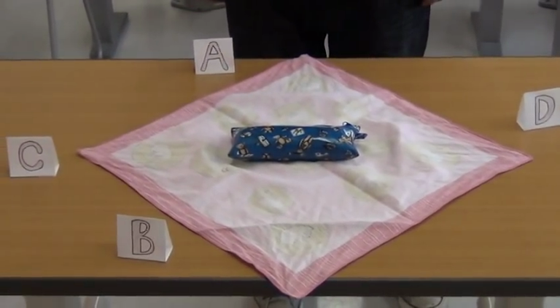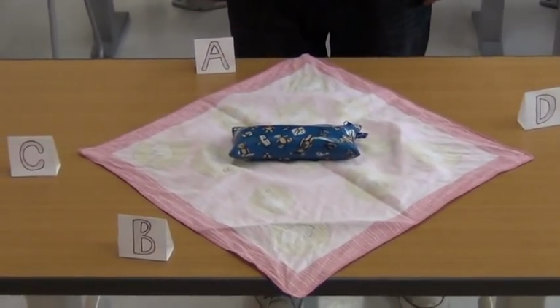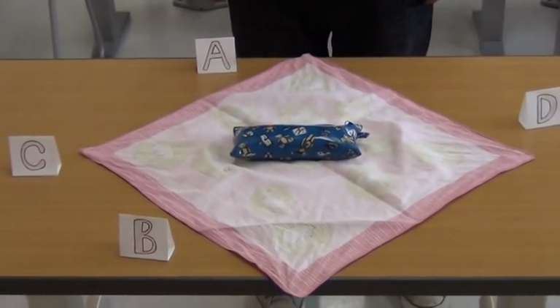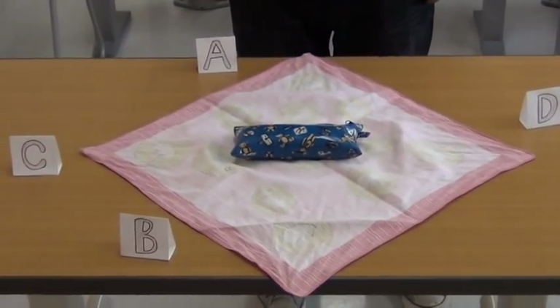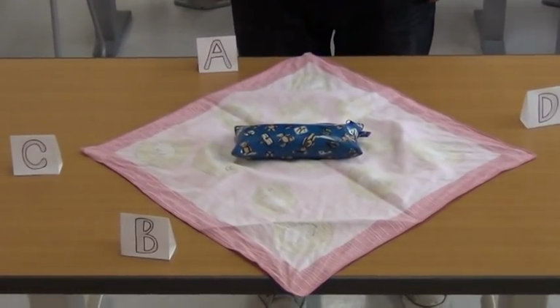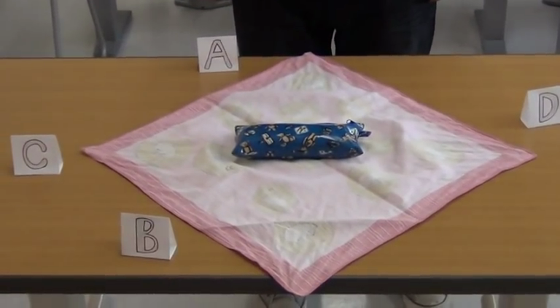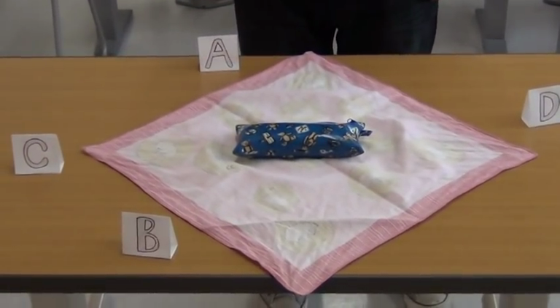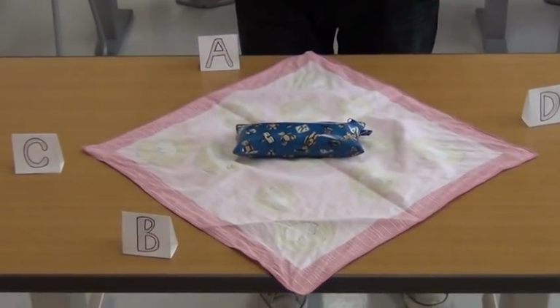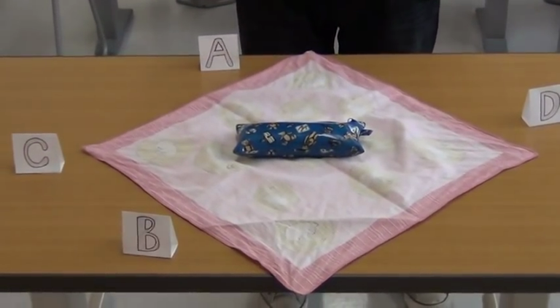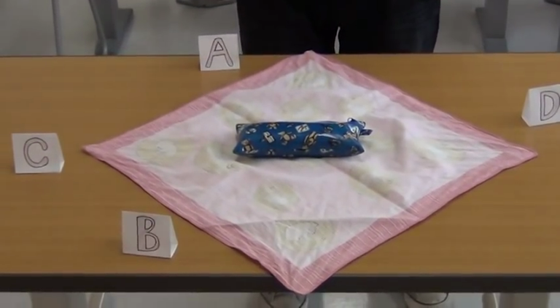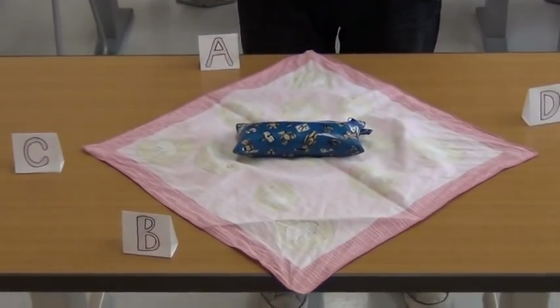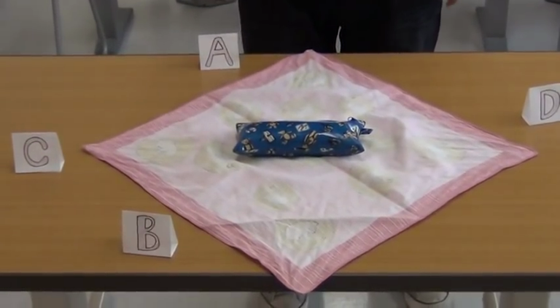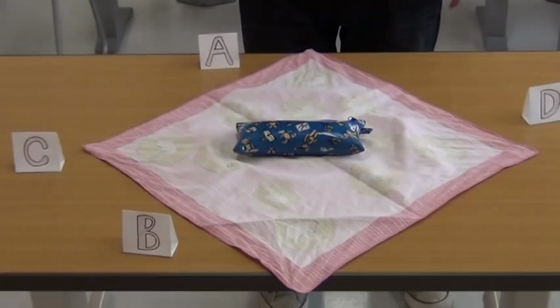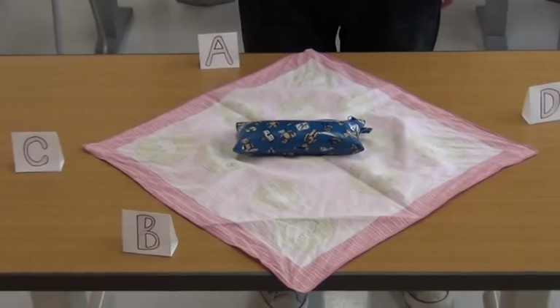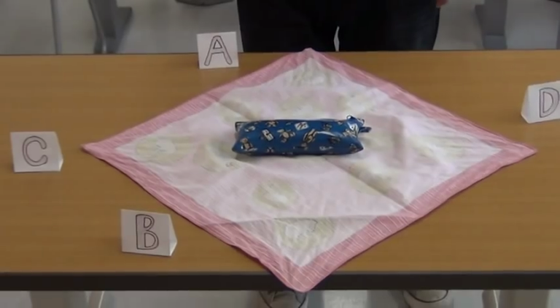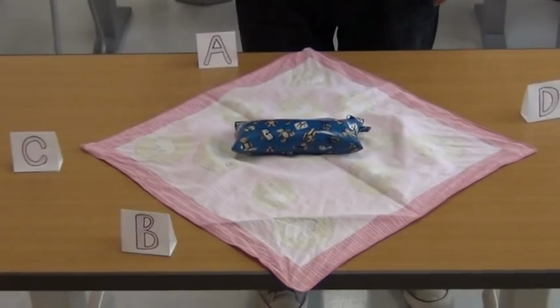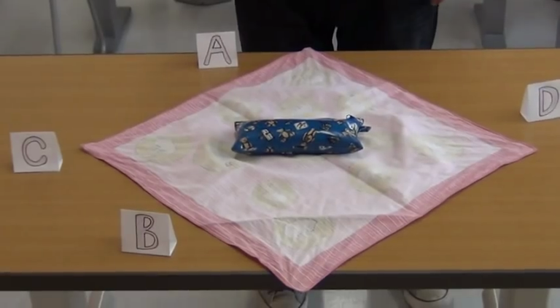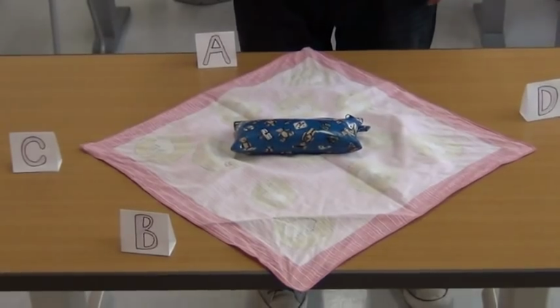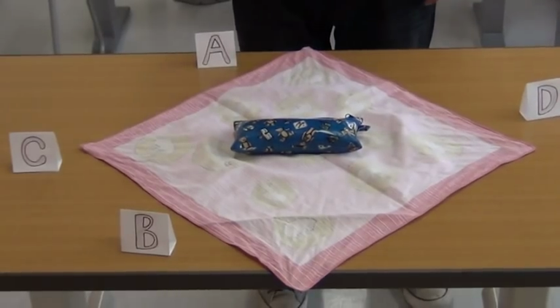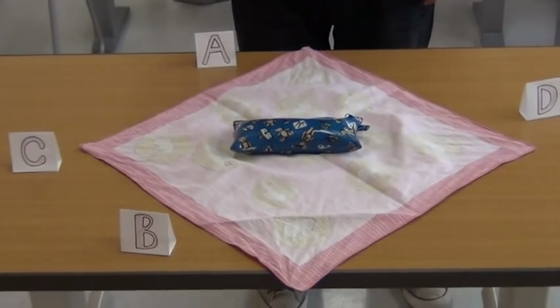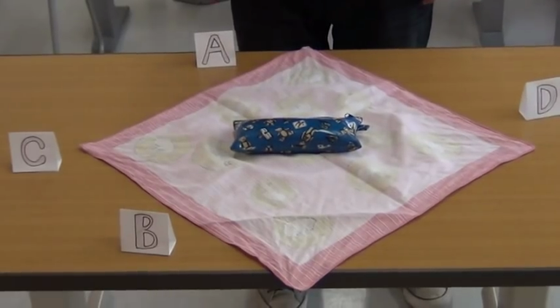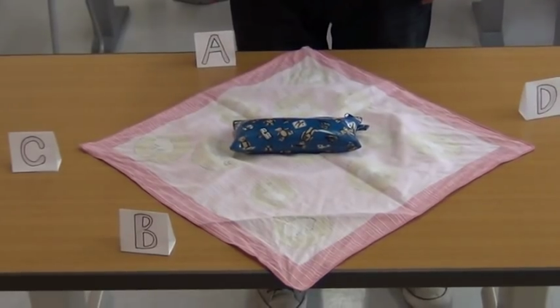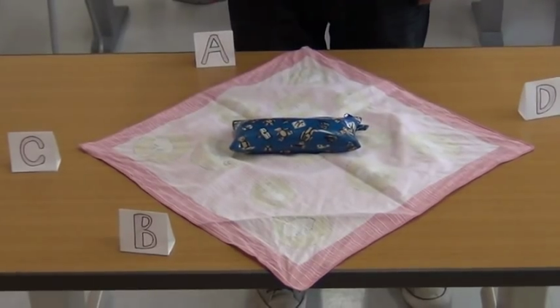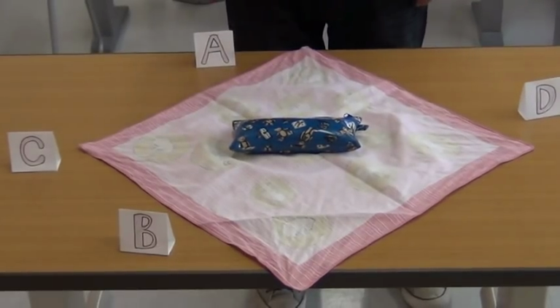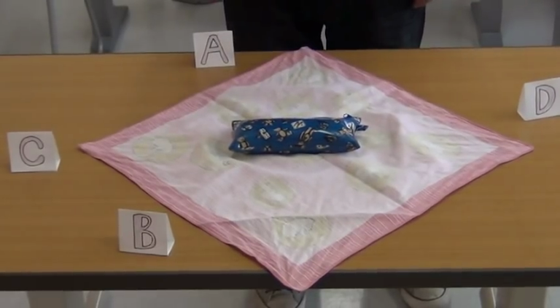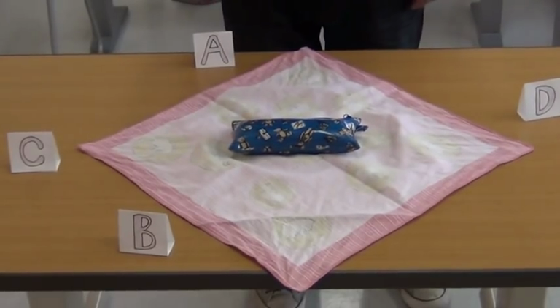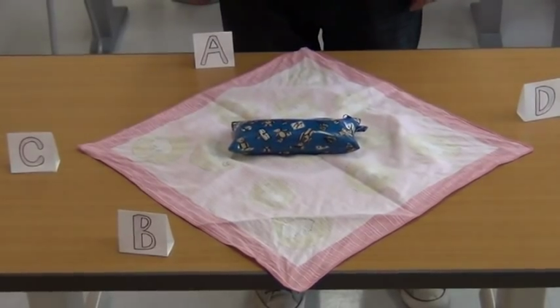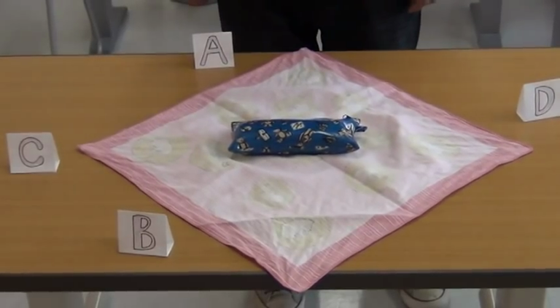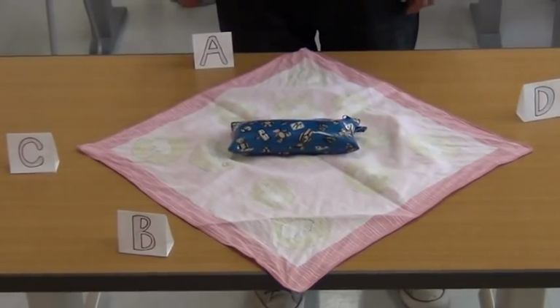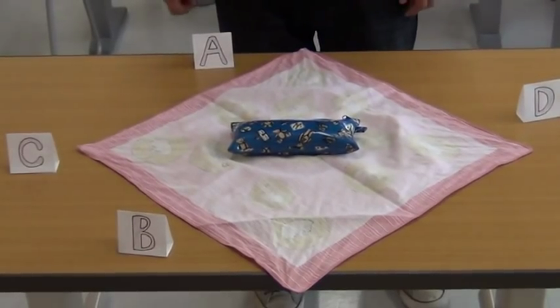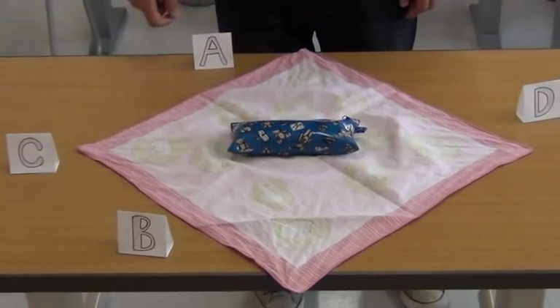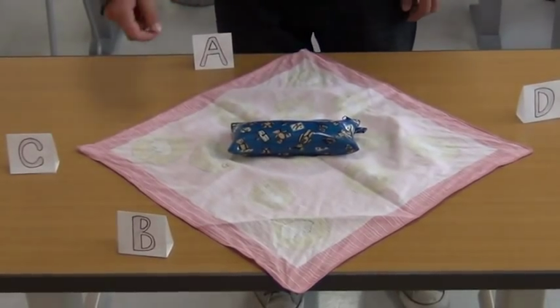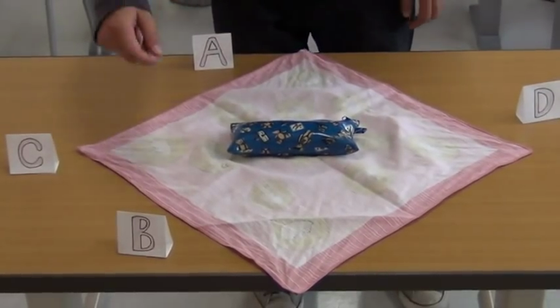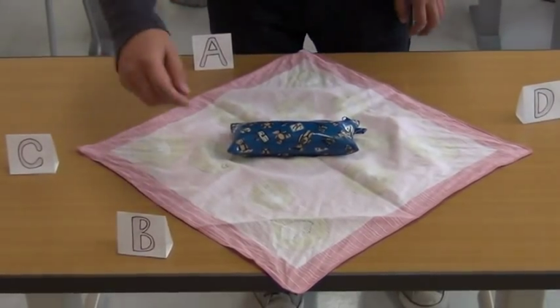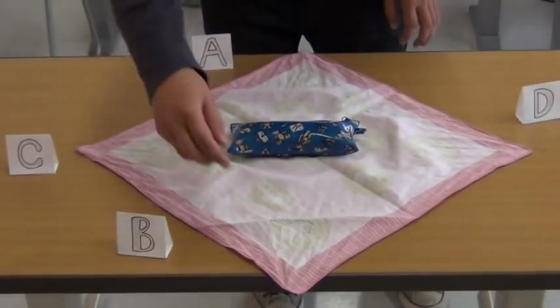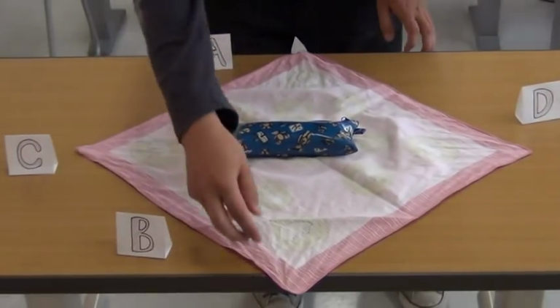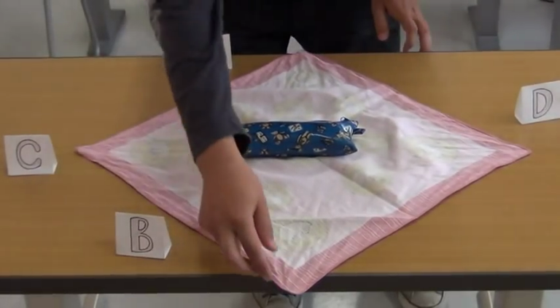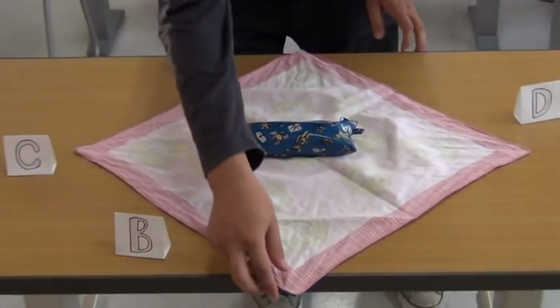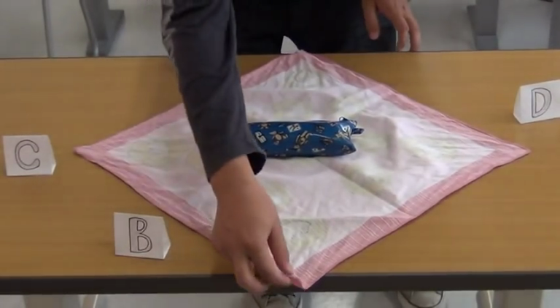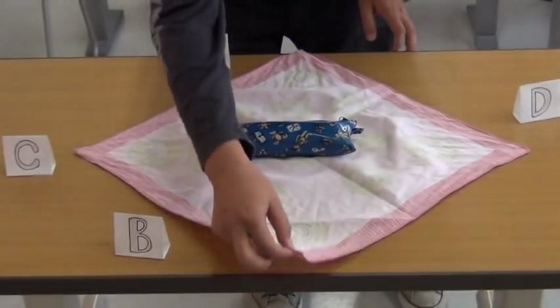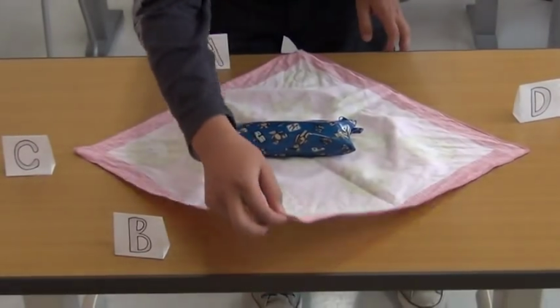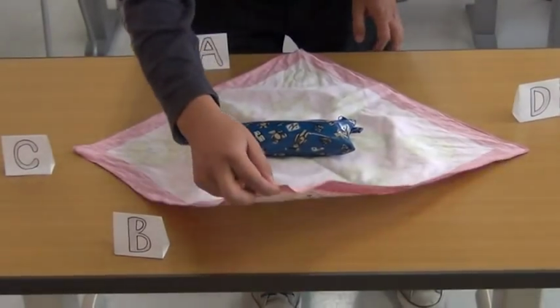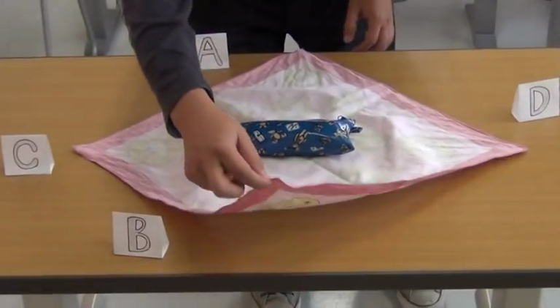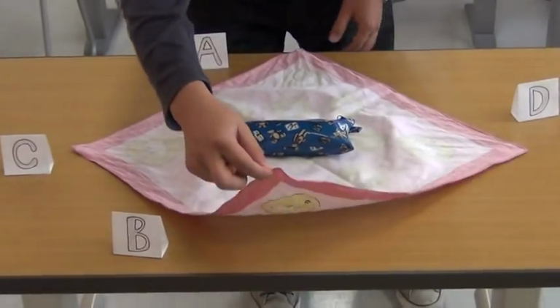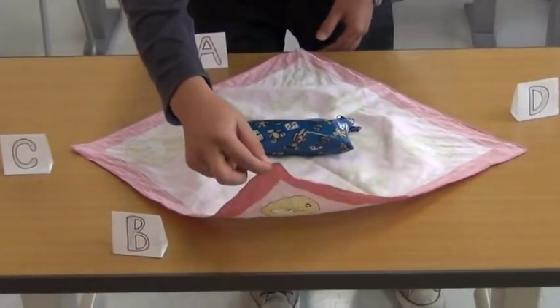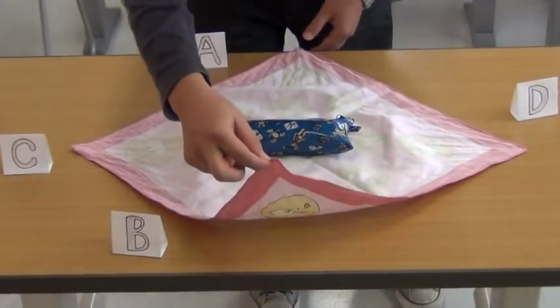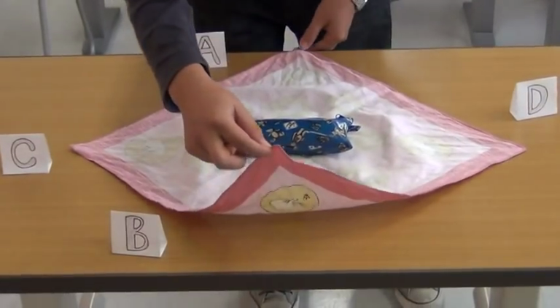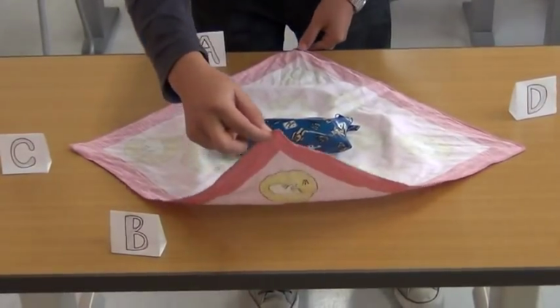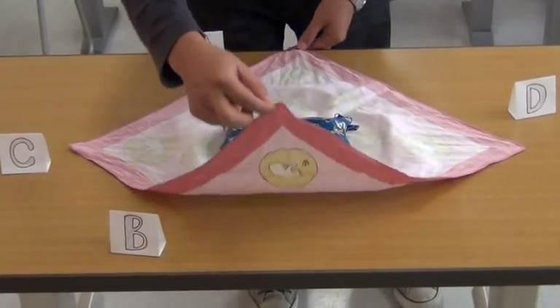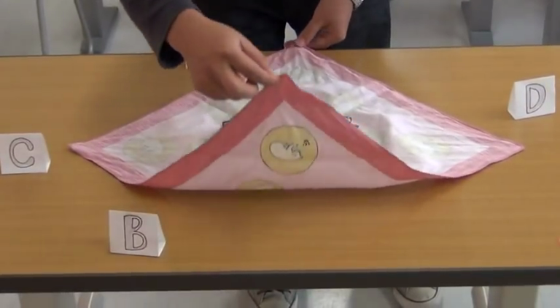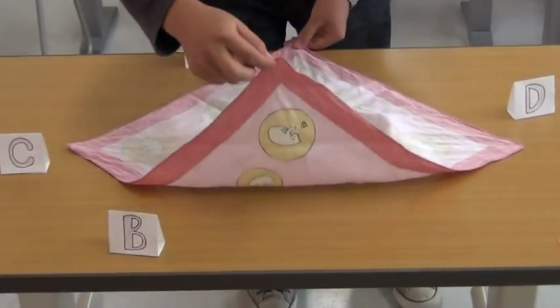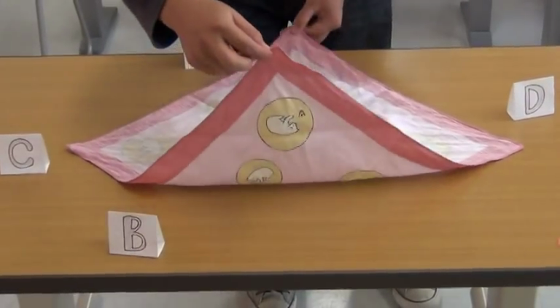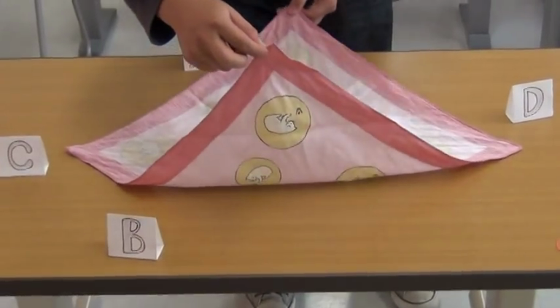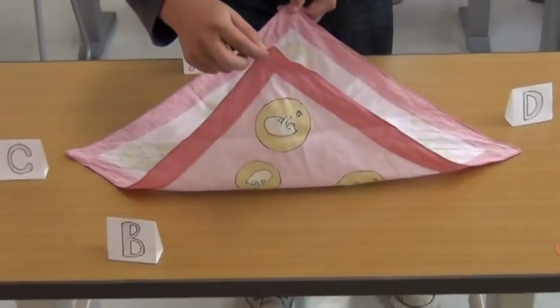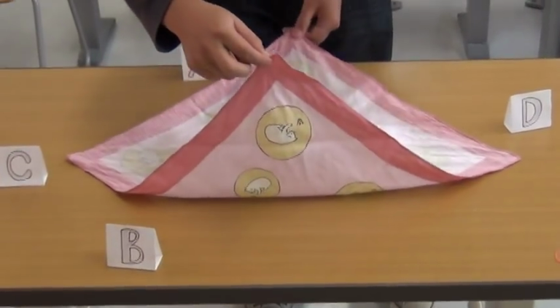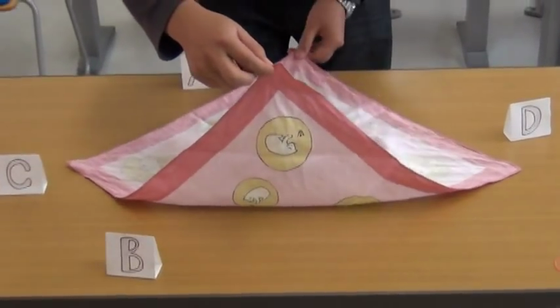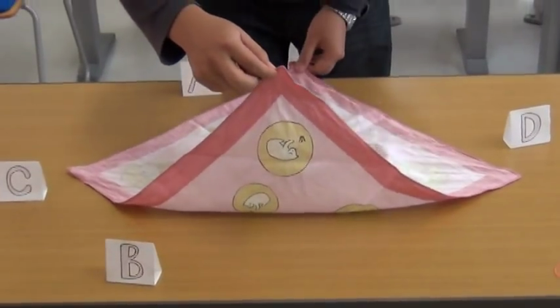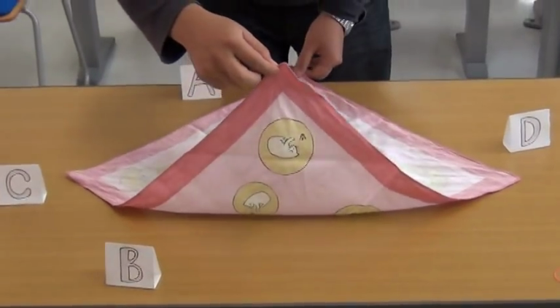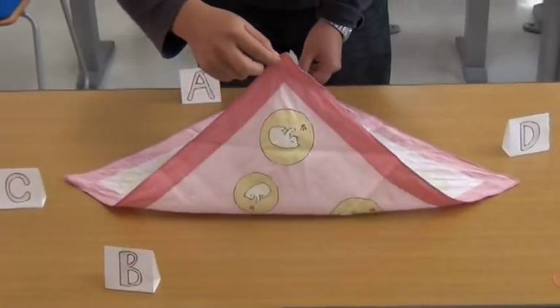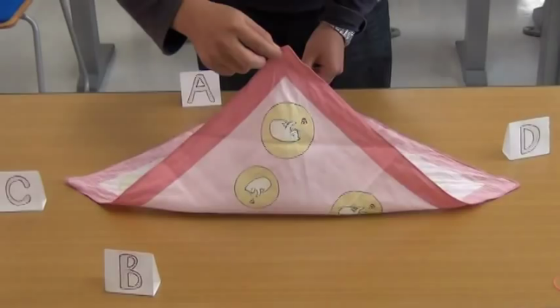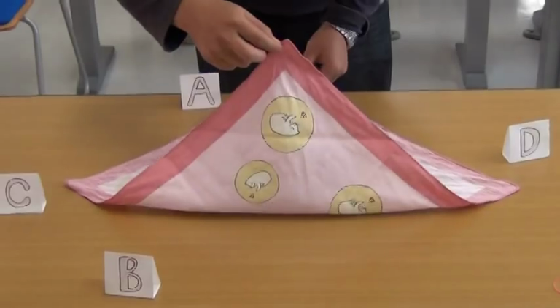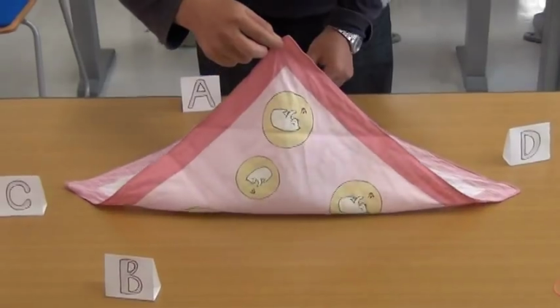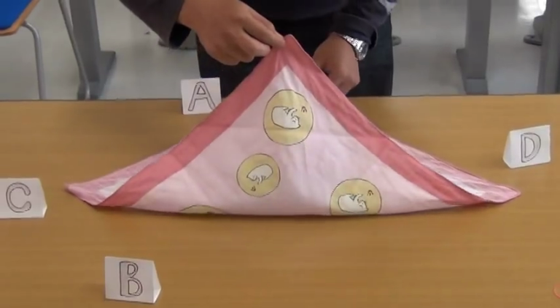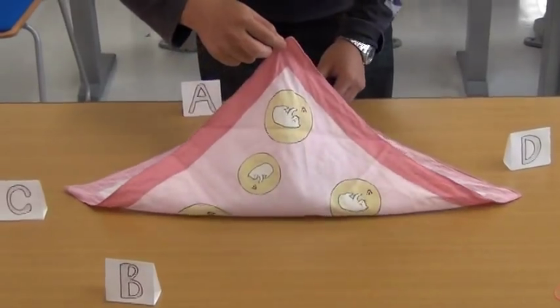Second, fold side B onto side A to cover the object.